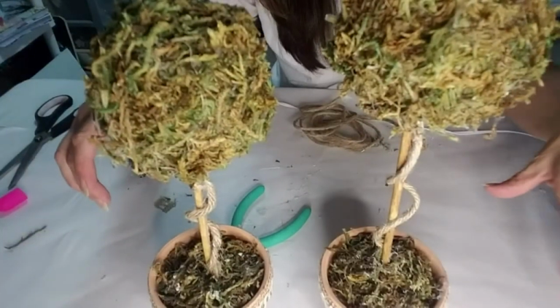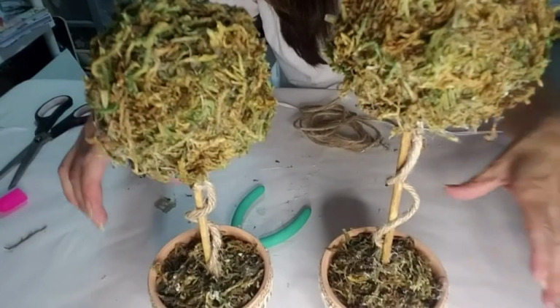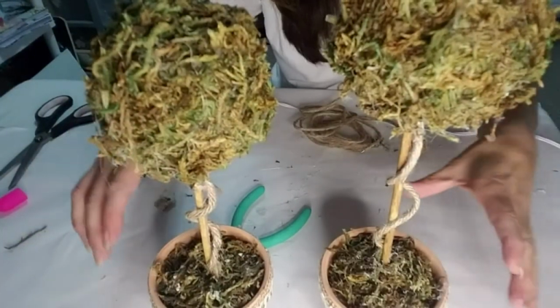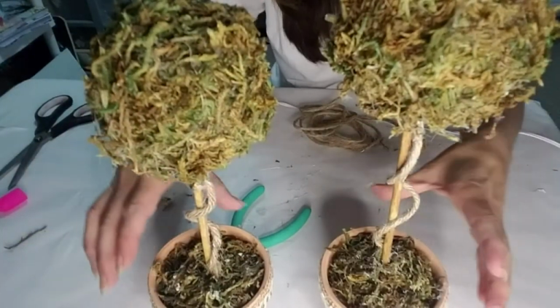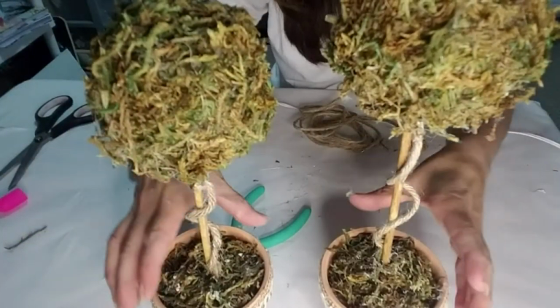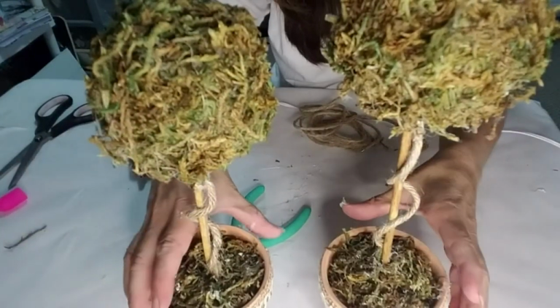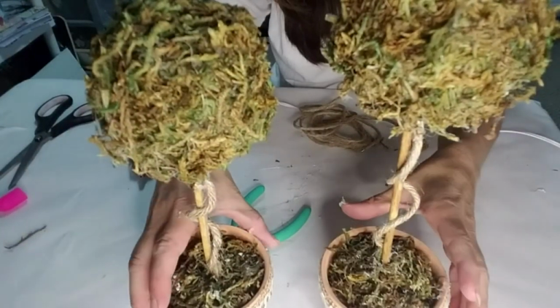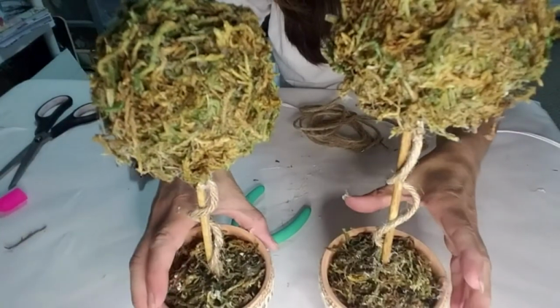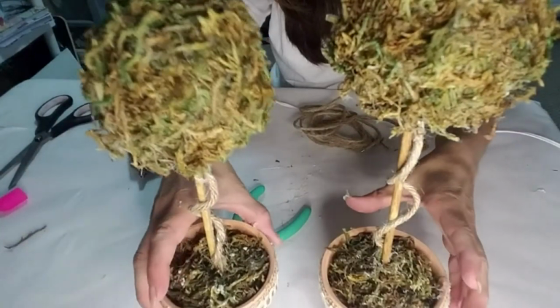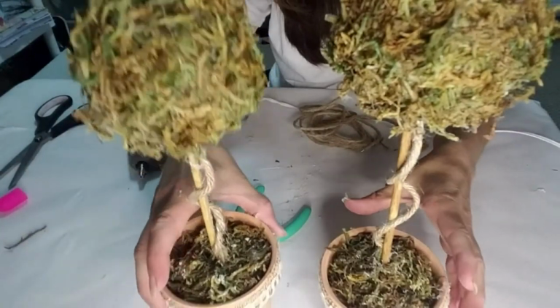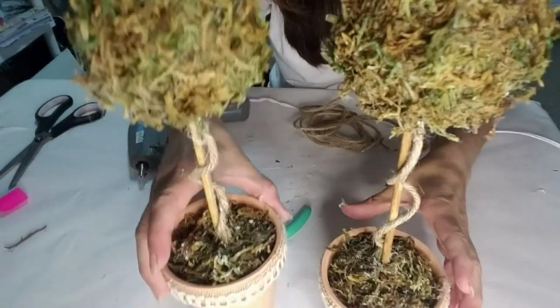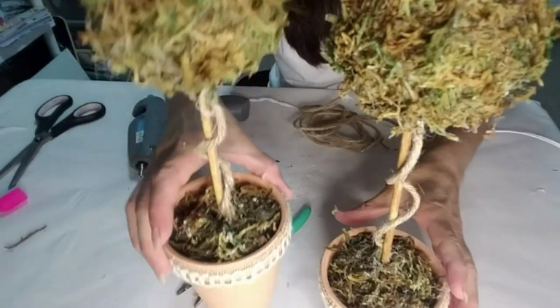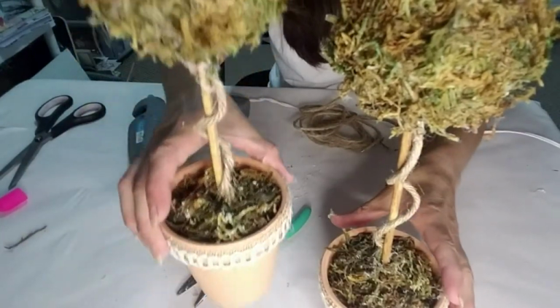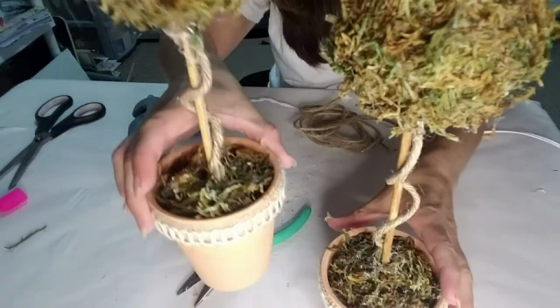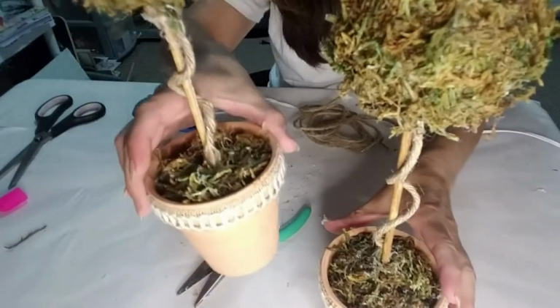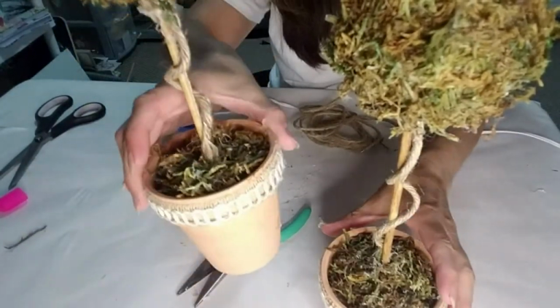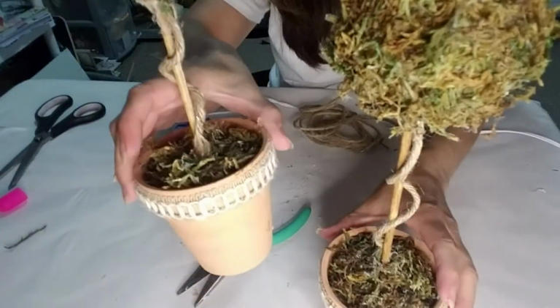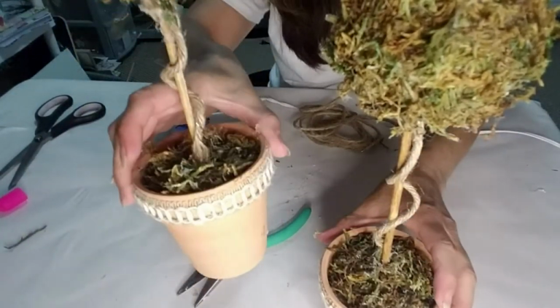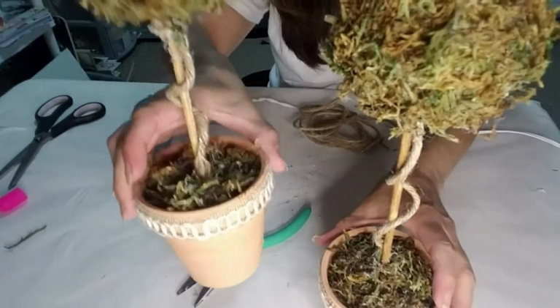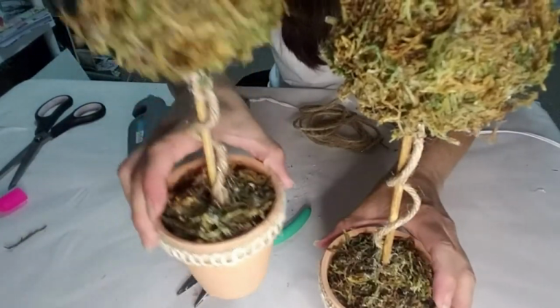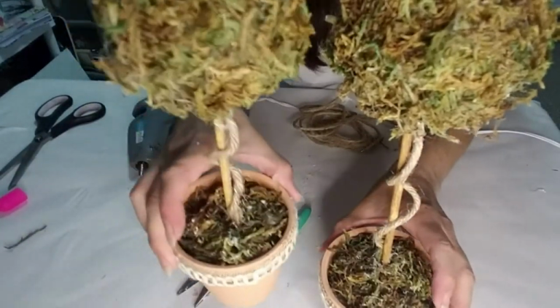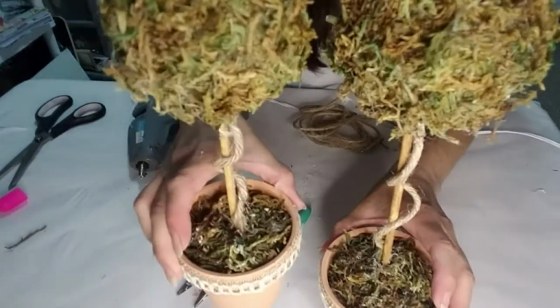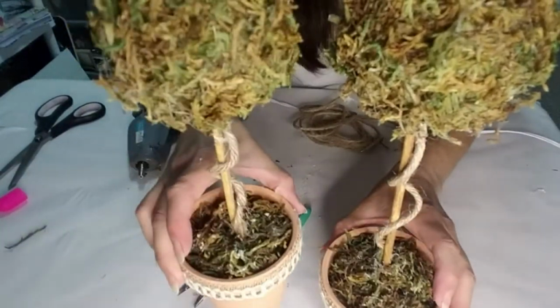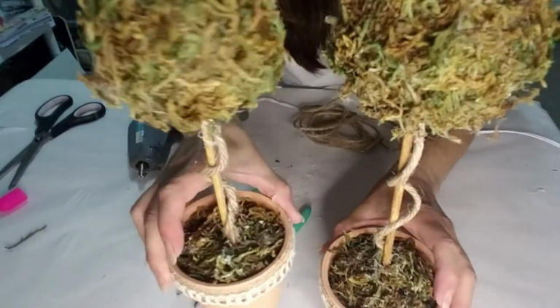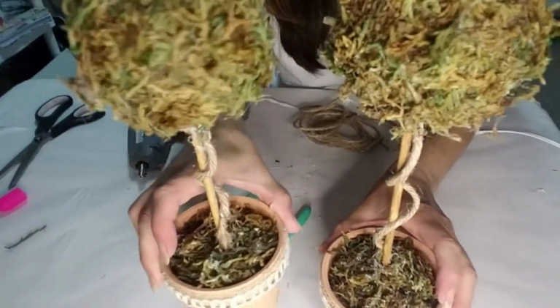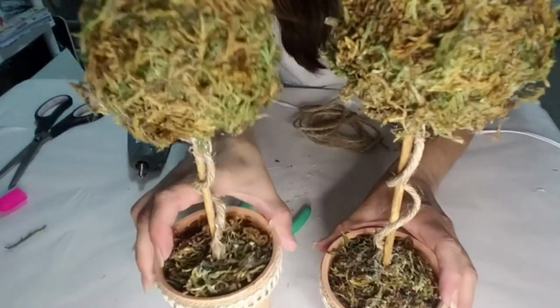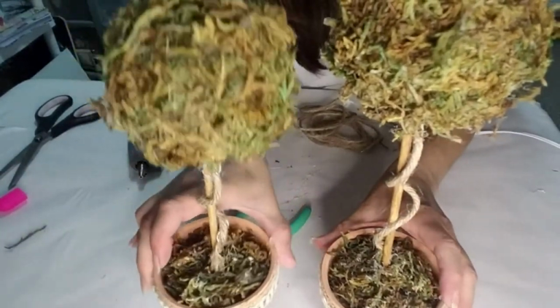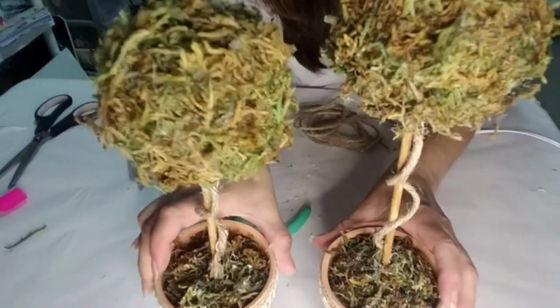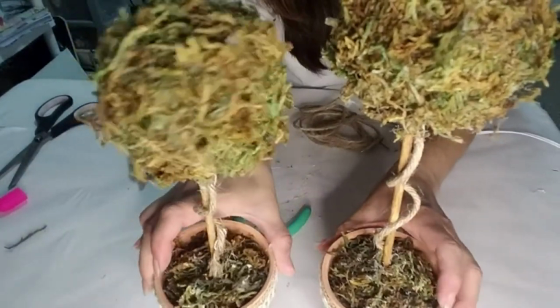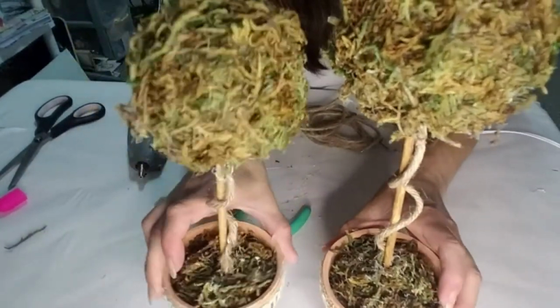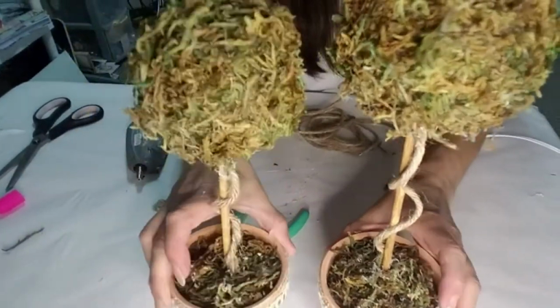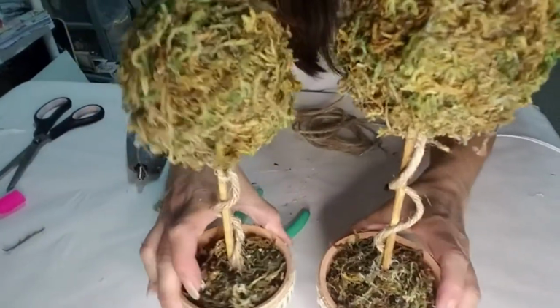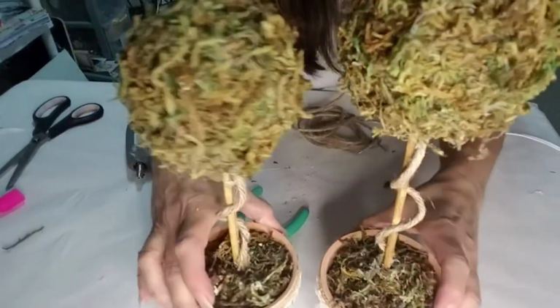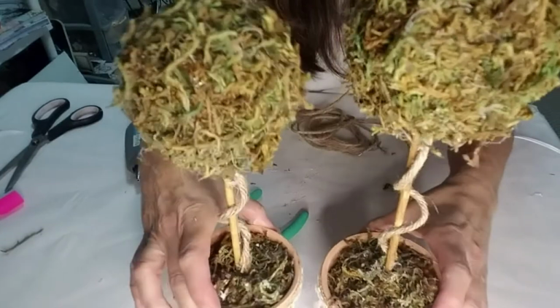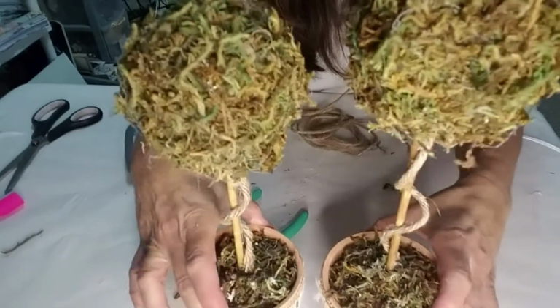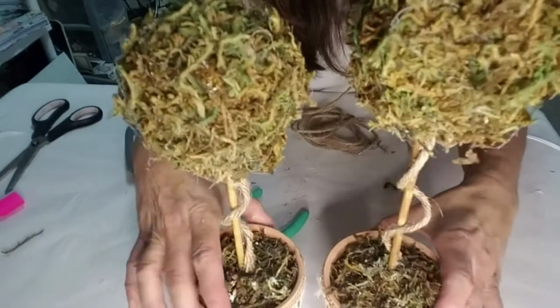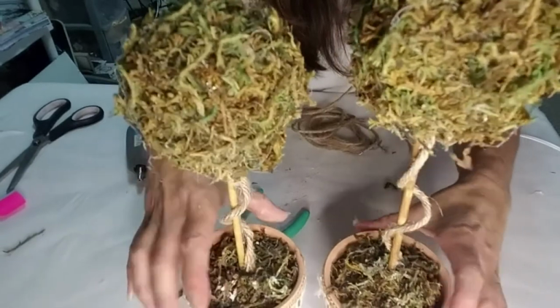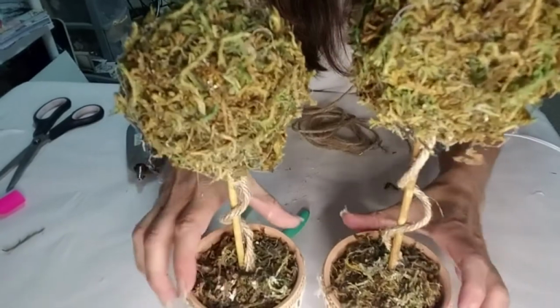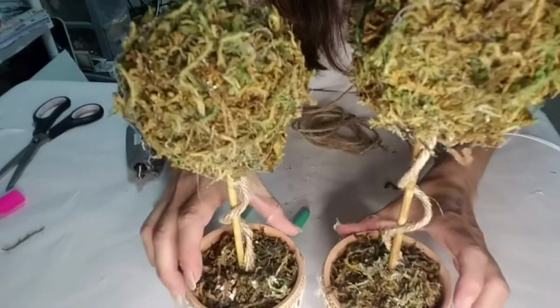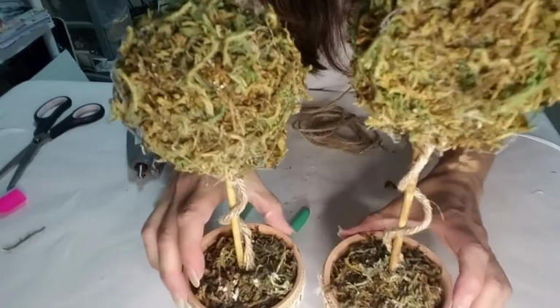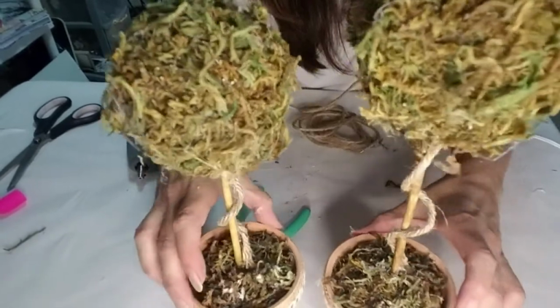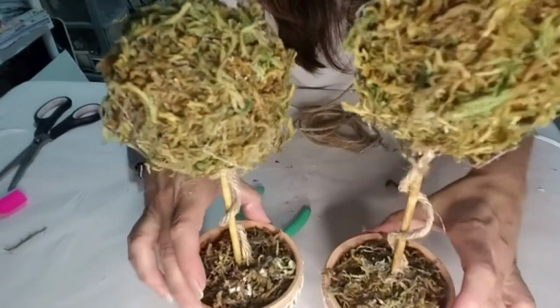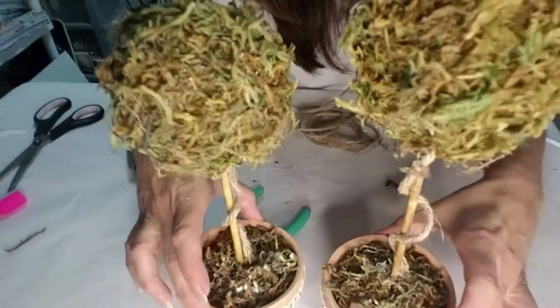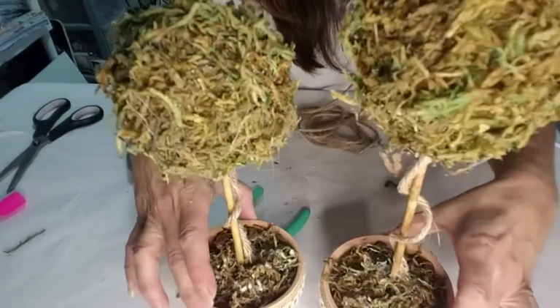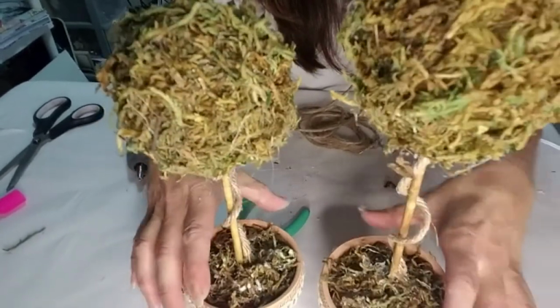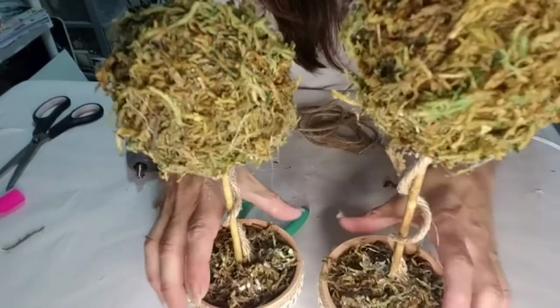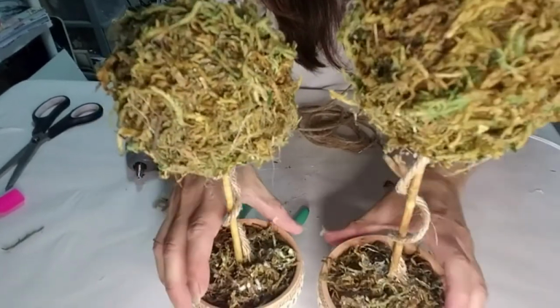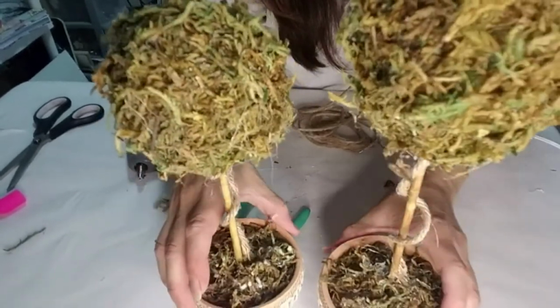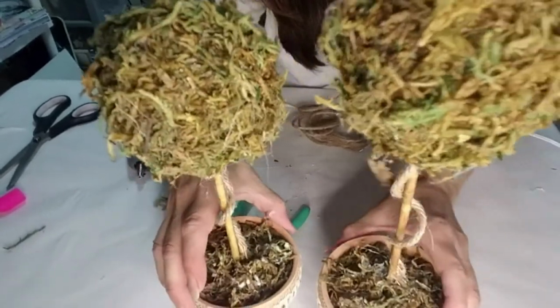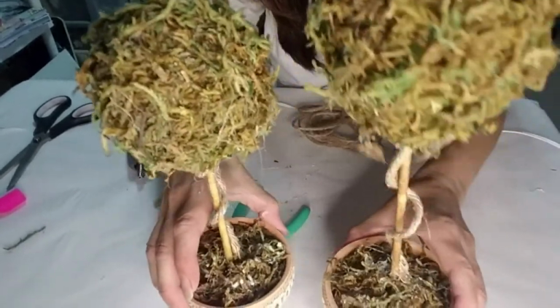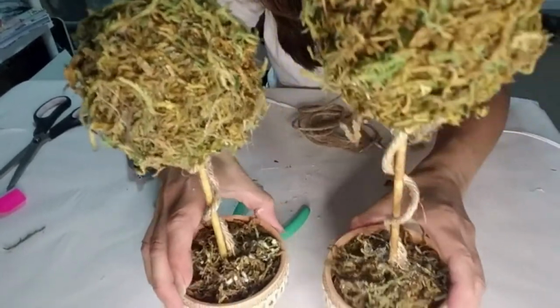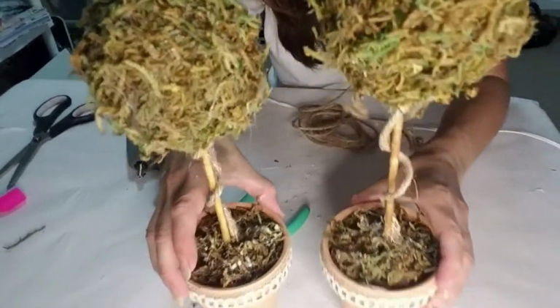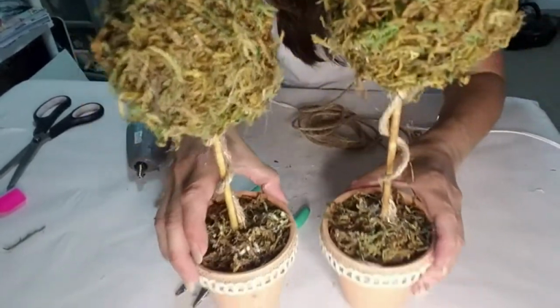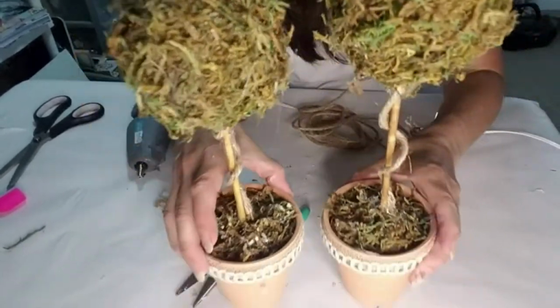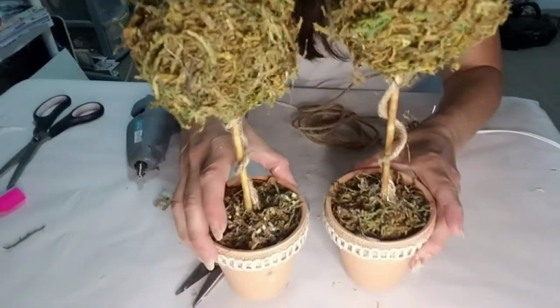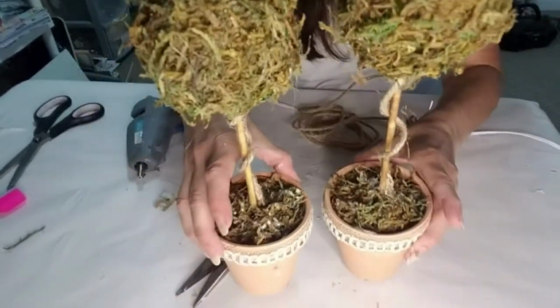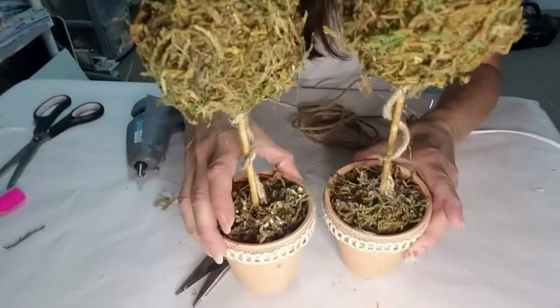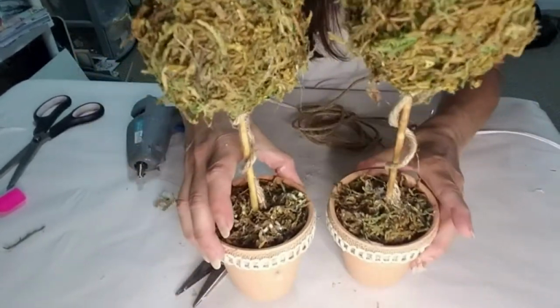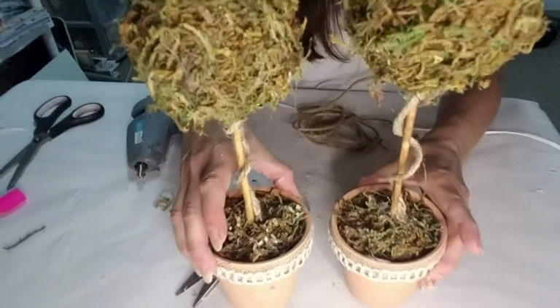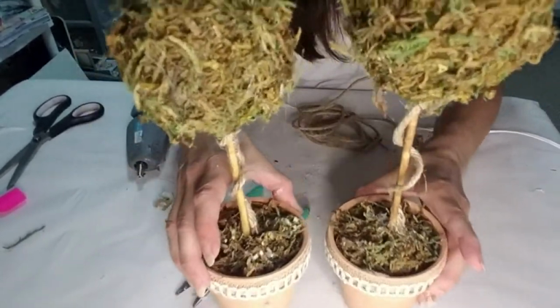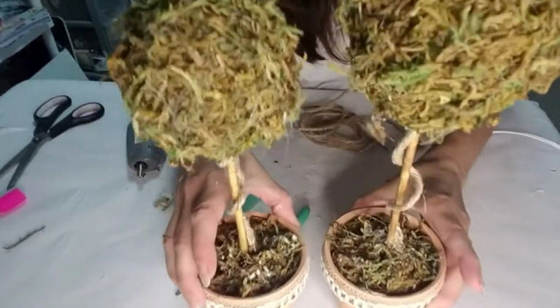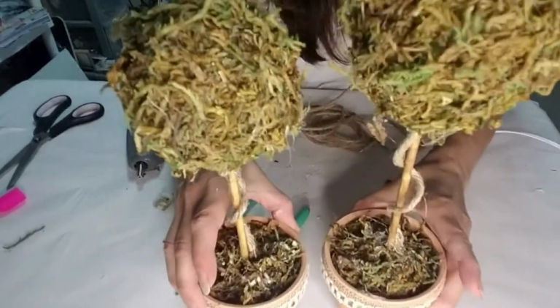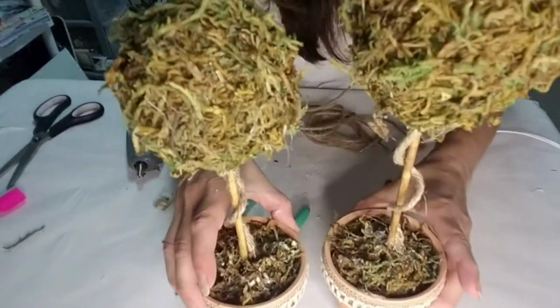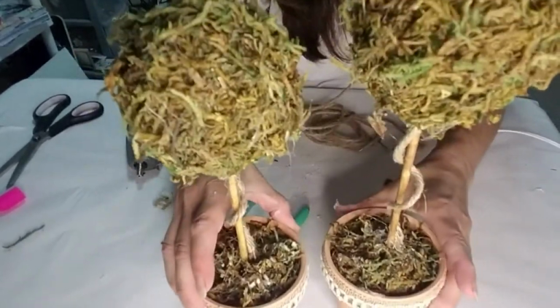And this is what they look like once they're finished. I really think they came out amazing. I truly, truly love these.